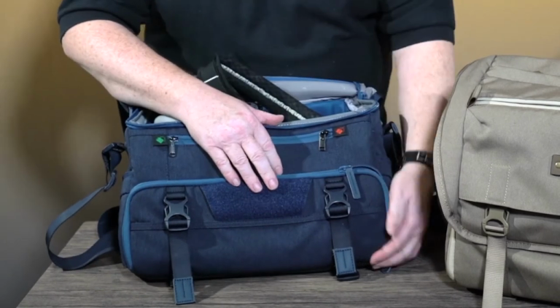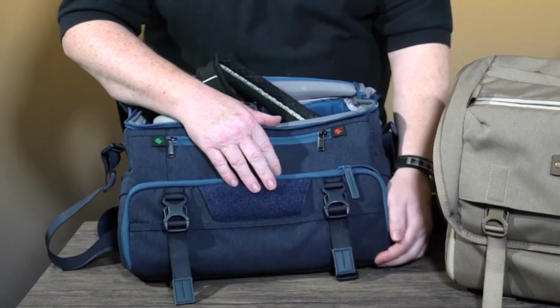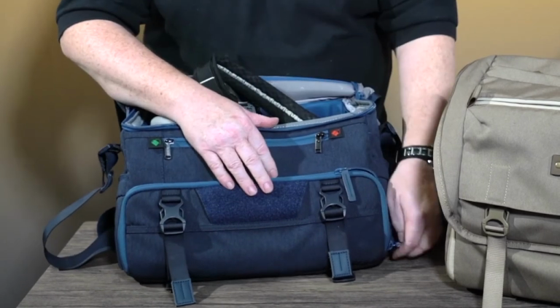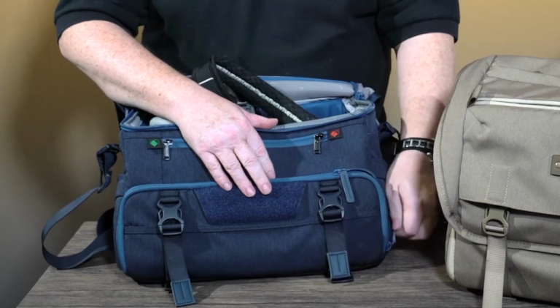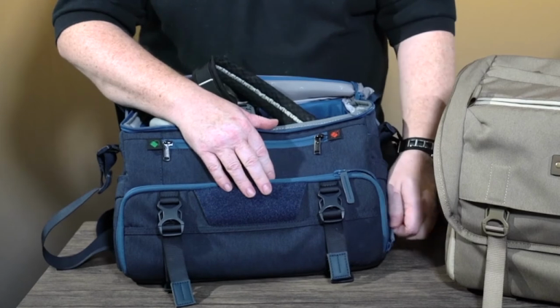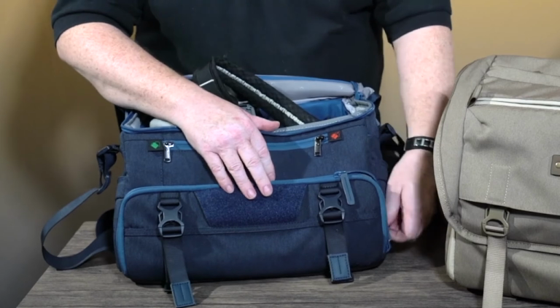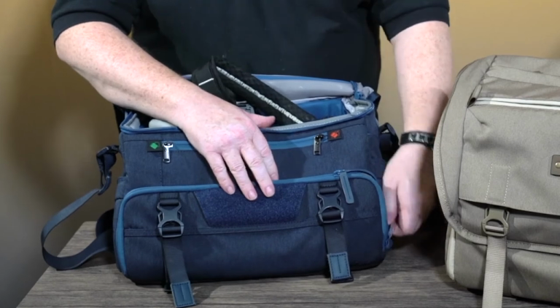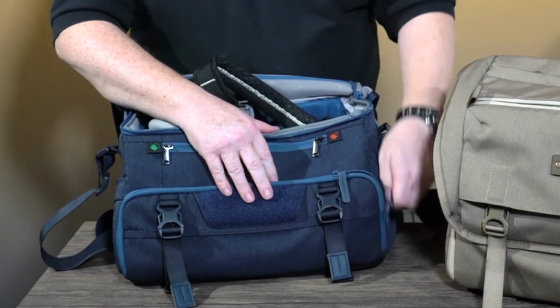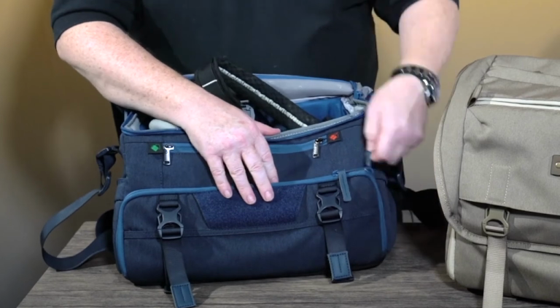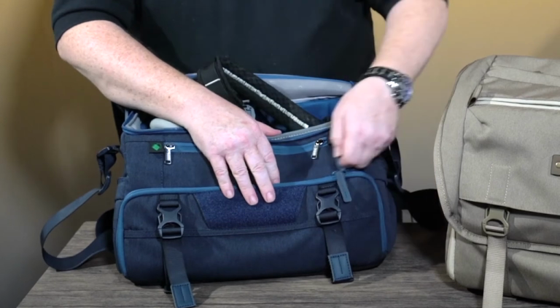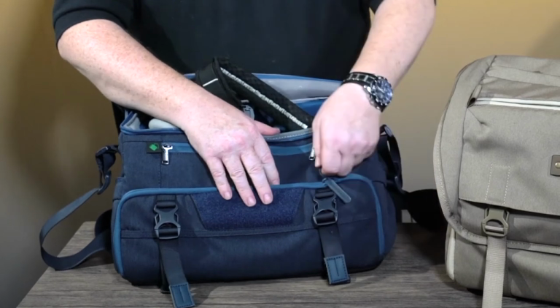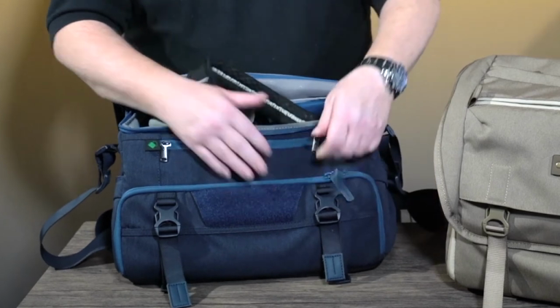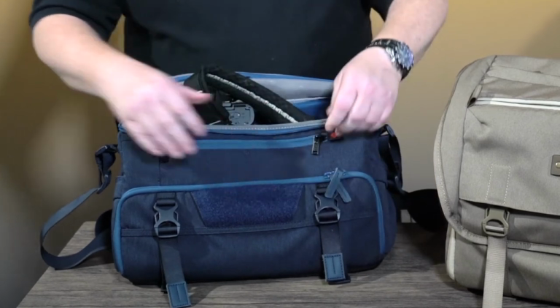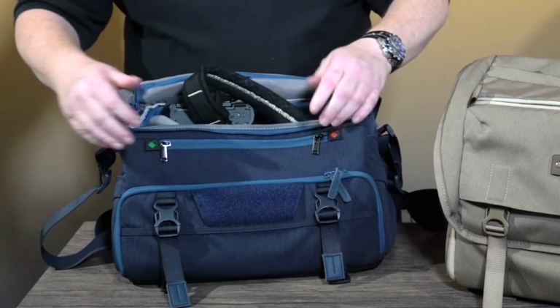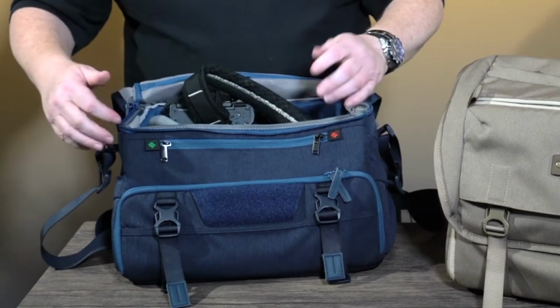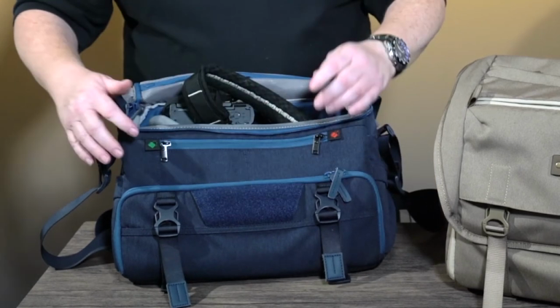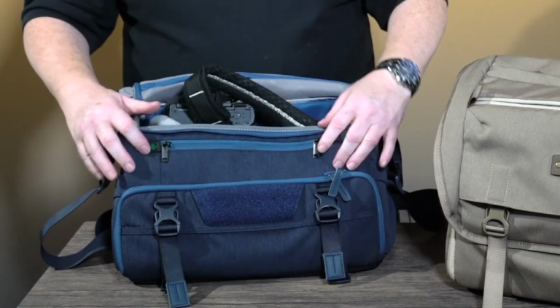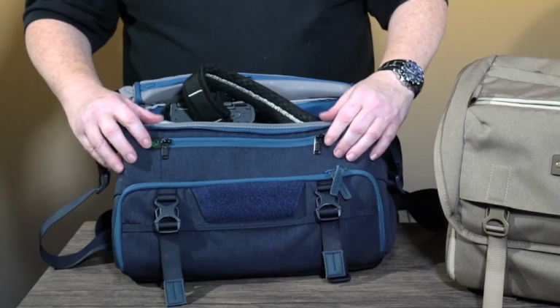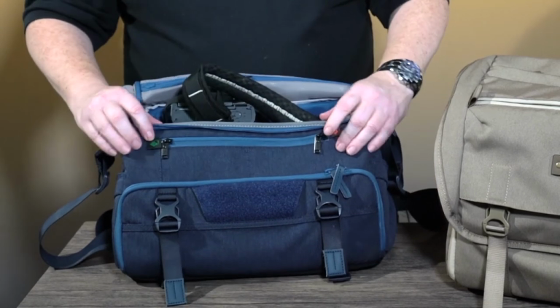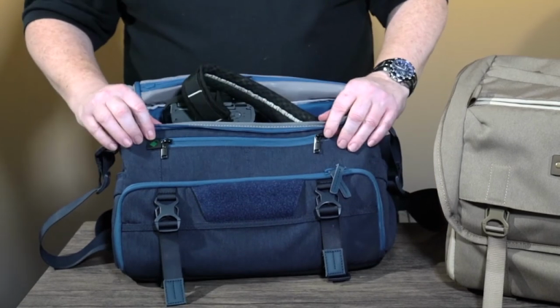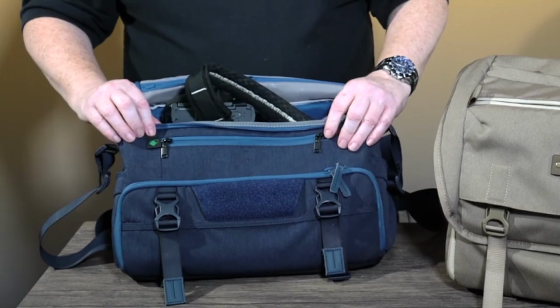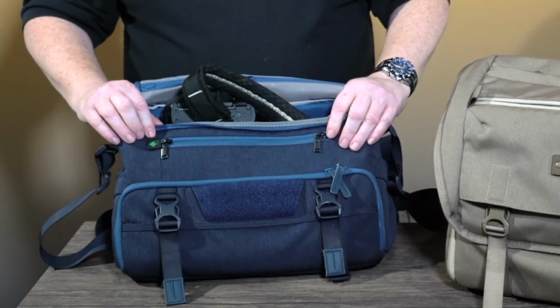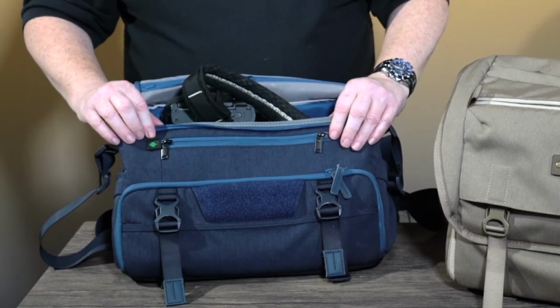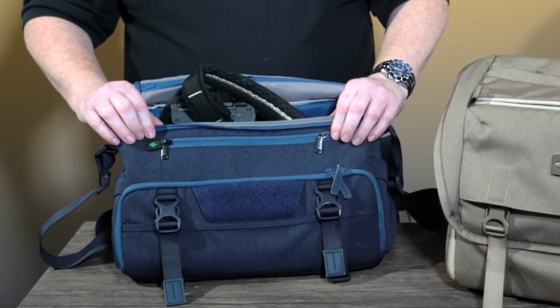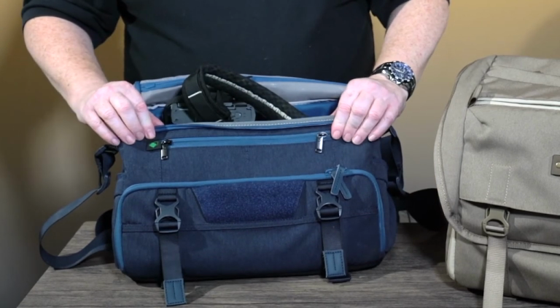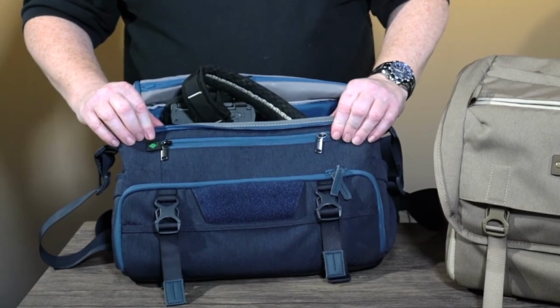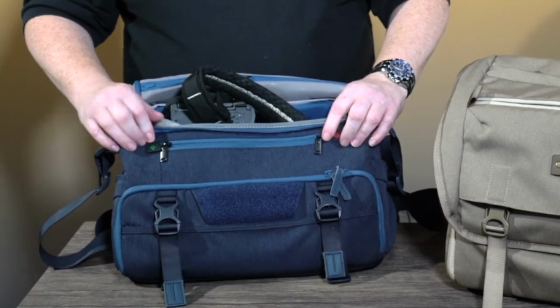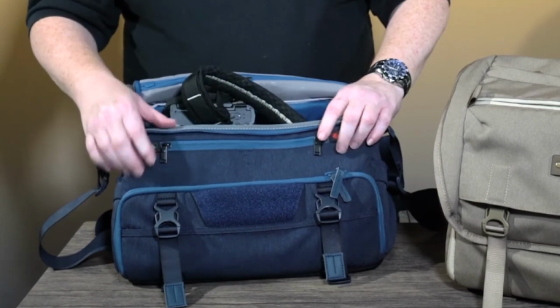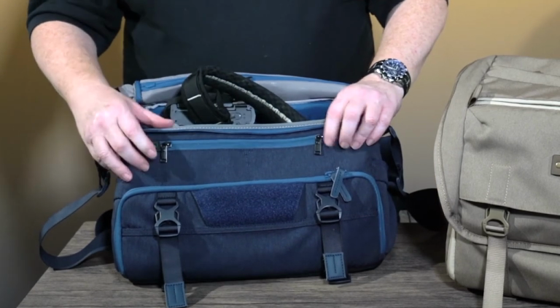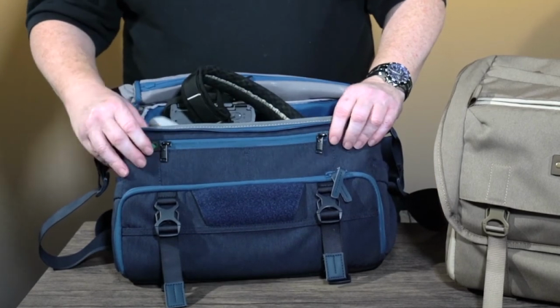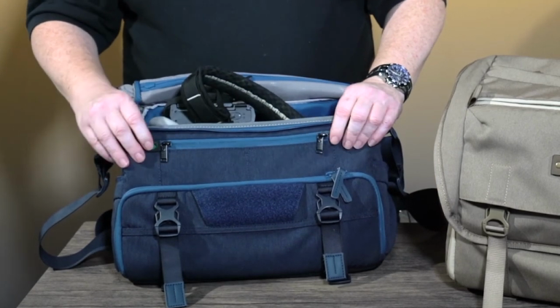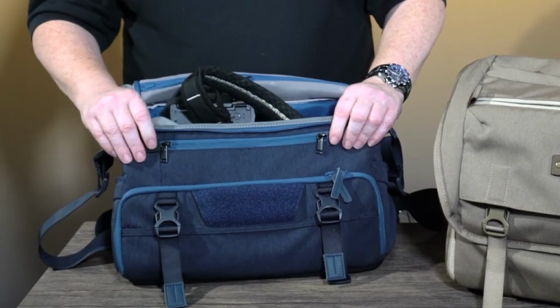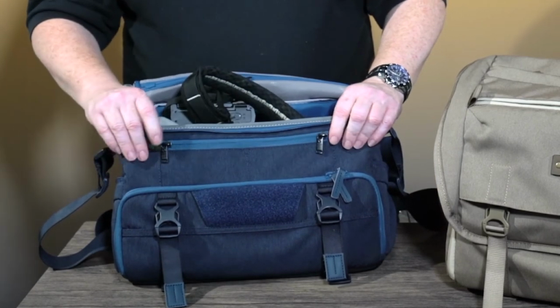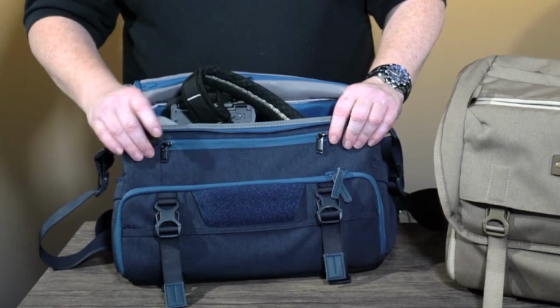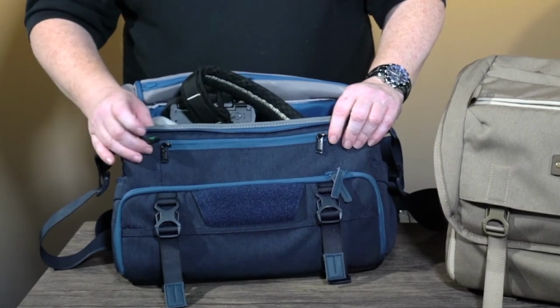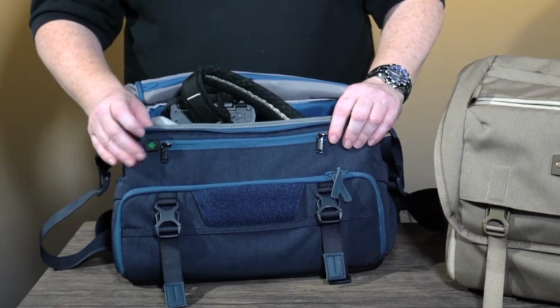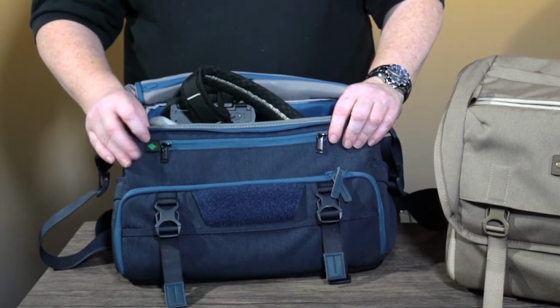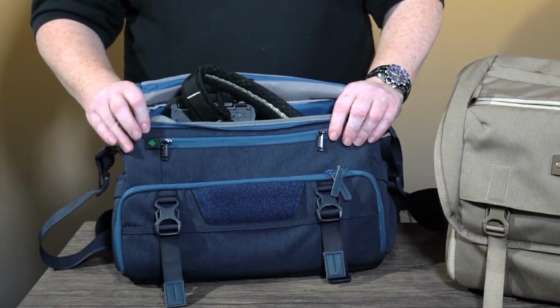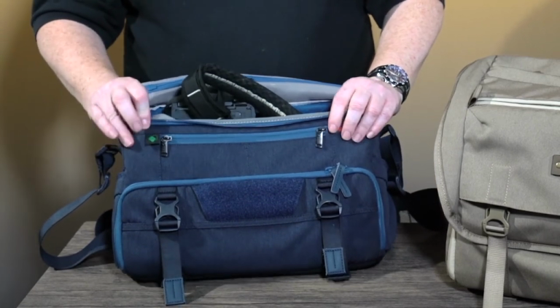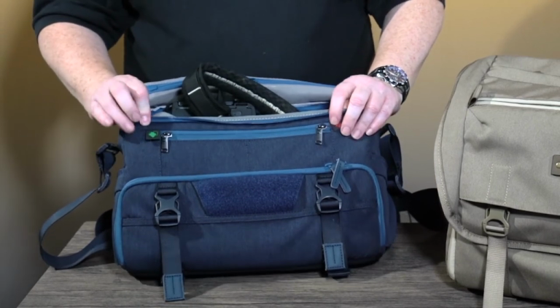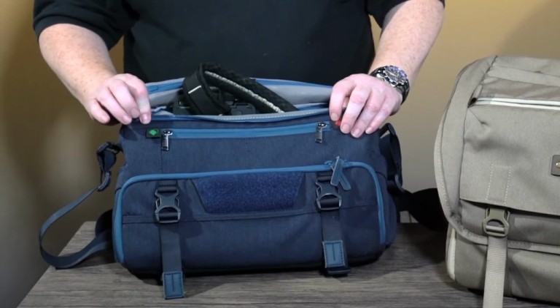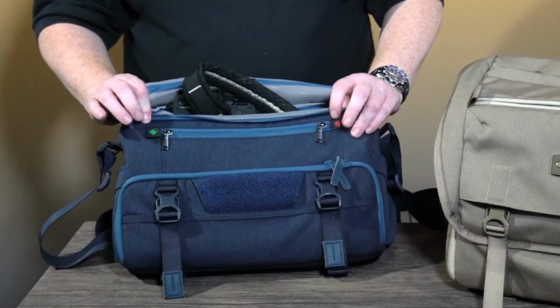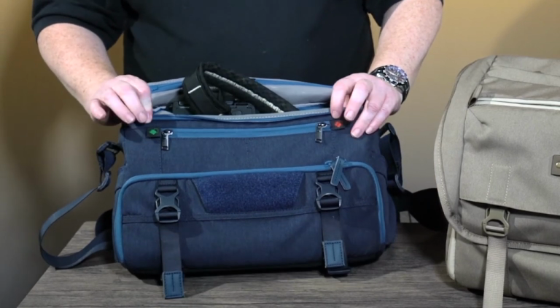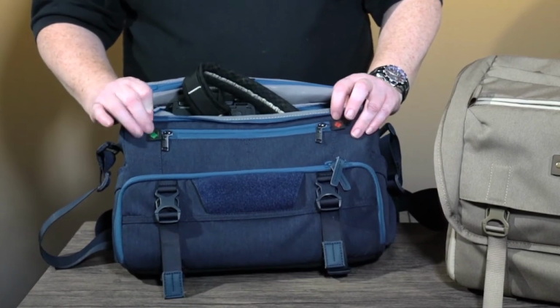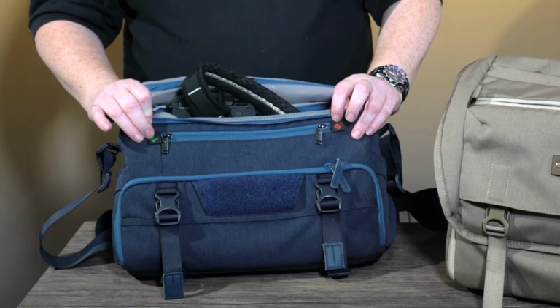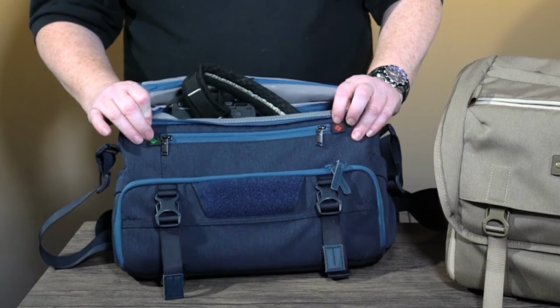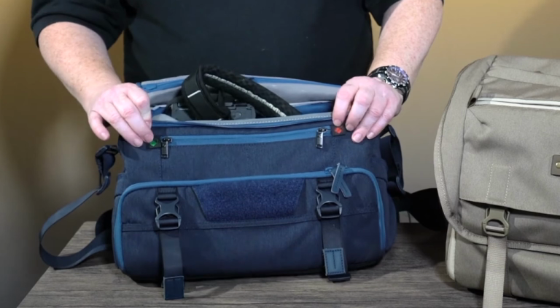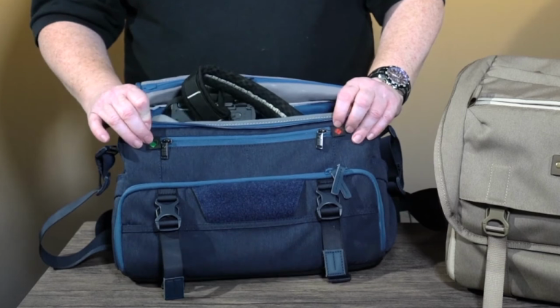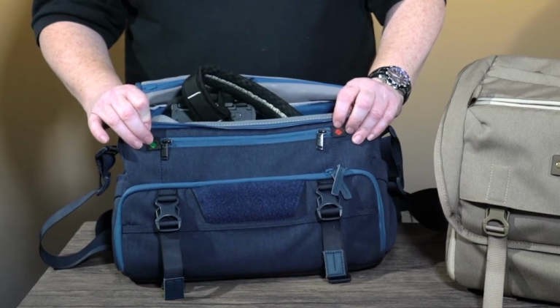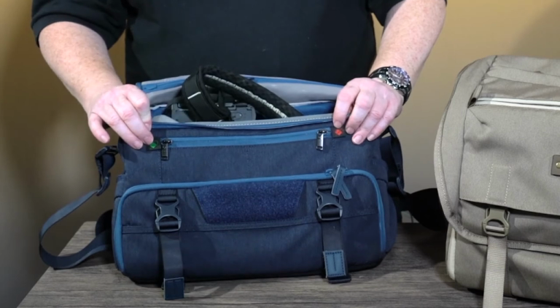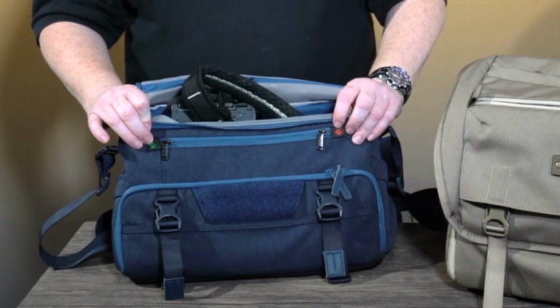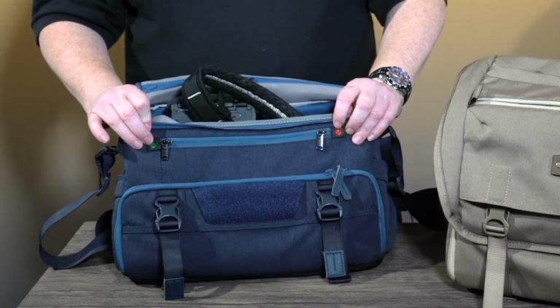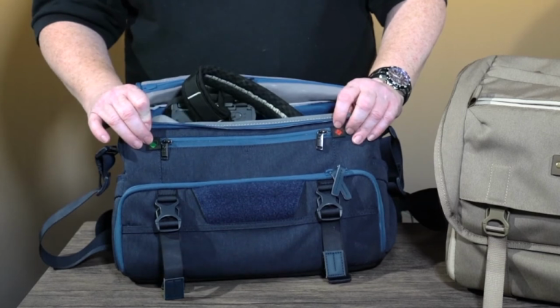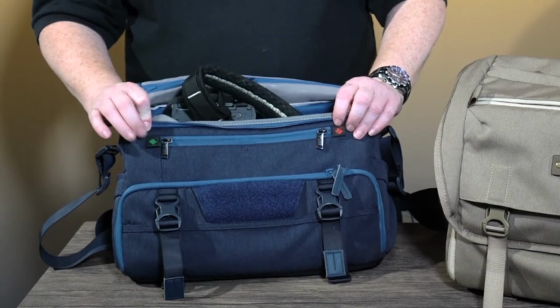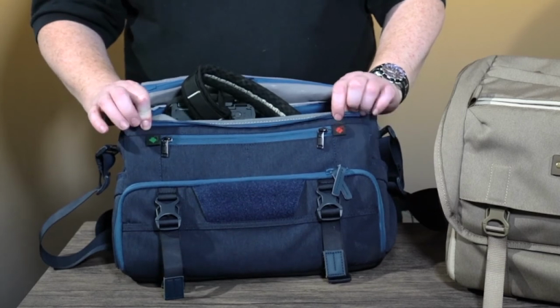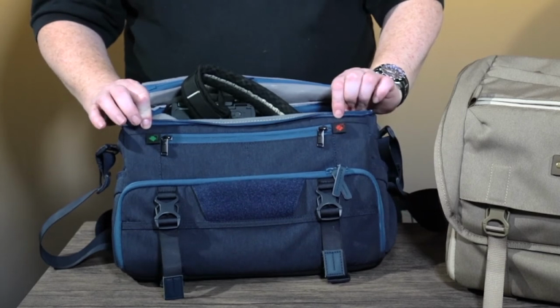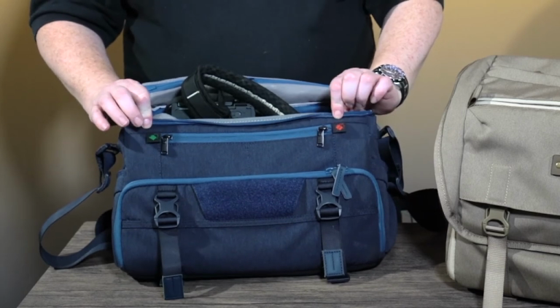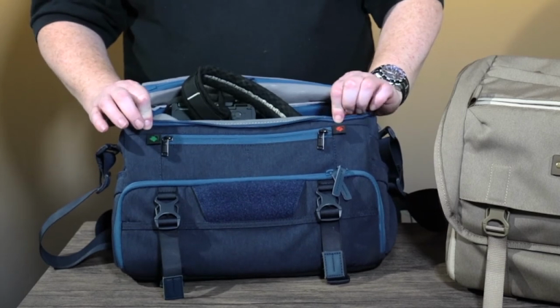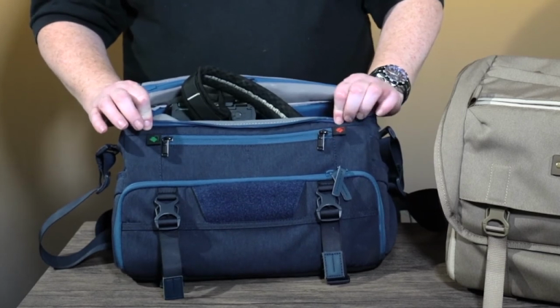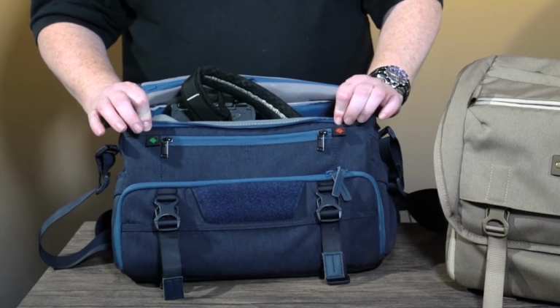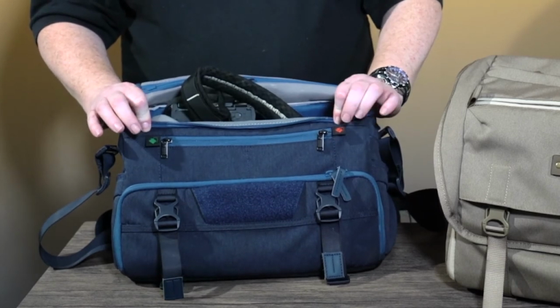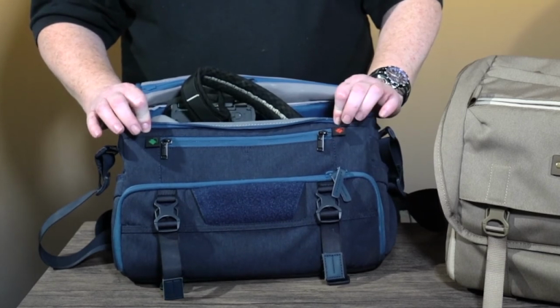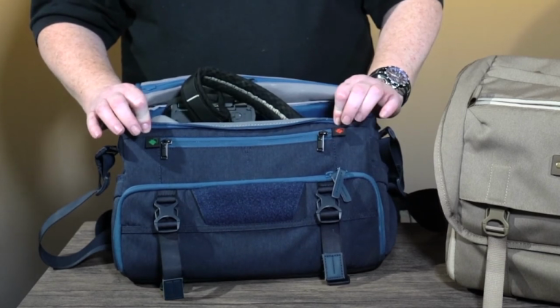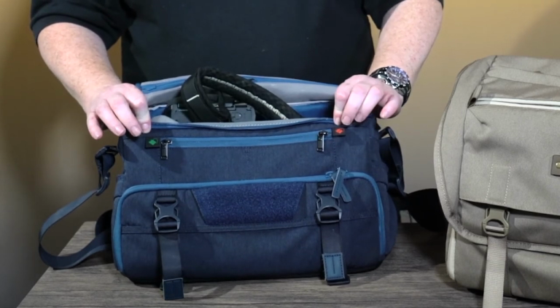While I've got the flap open you can also see you've got memory card pockets — very simply, green for empty, red for full.